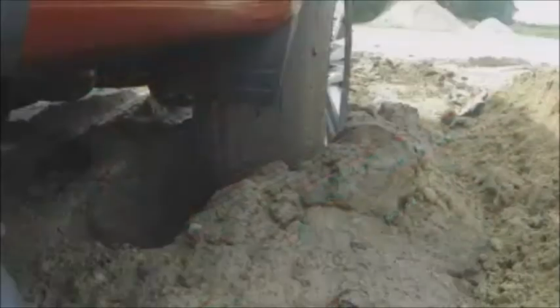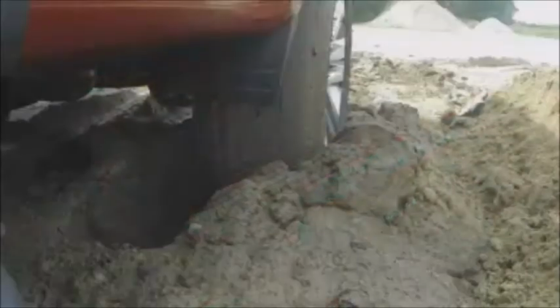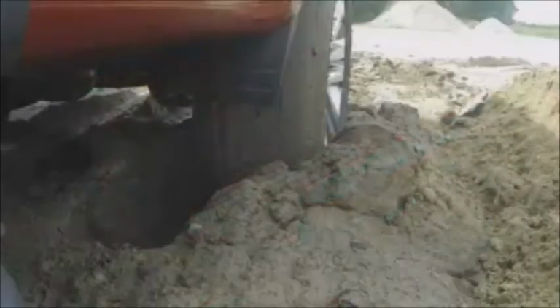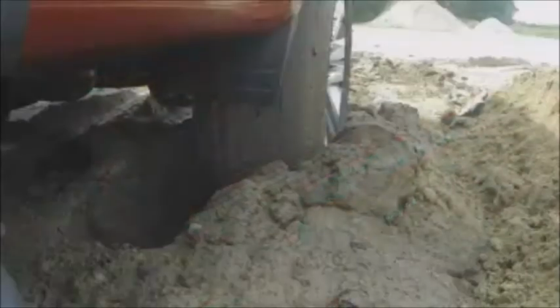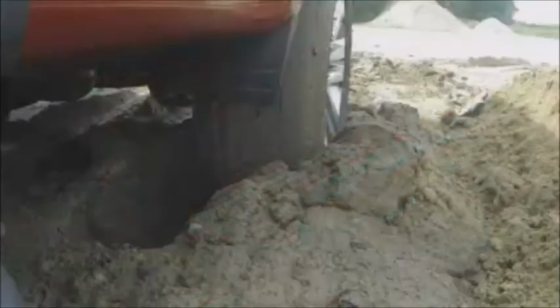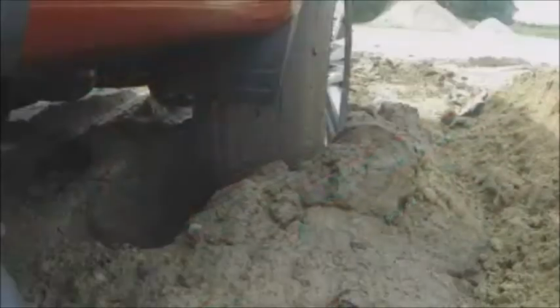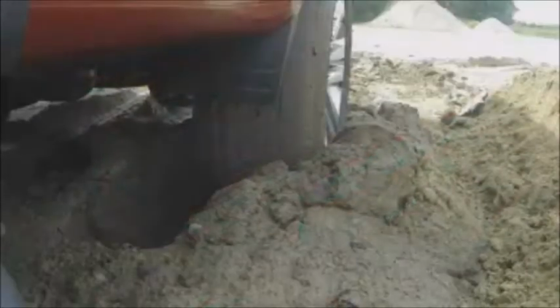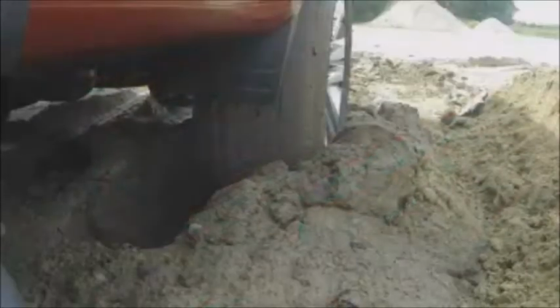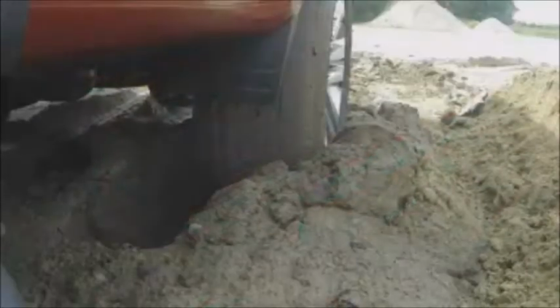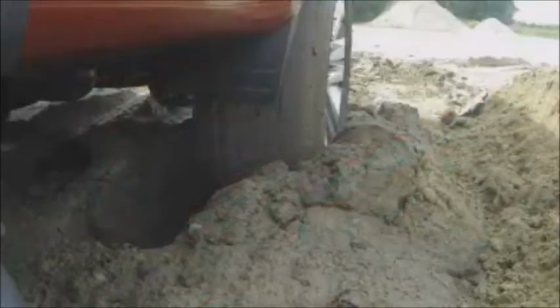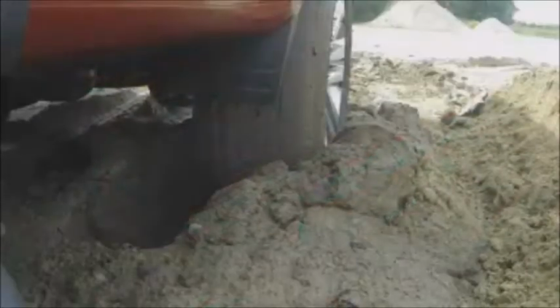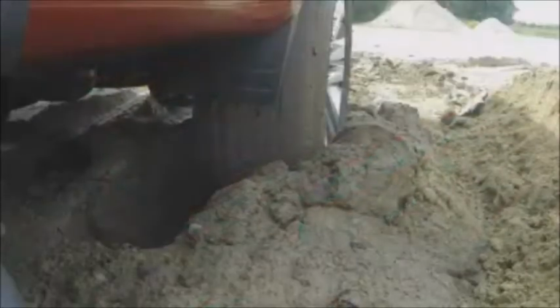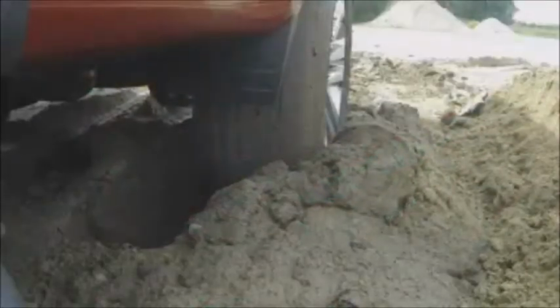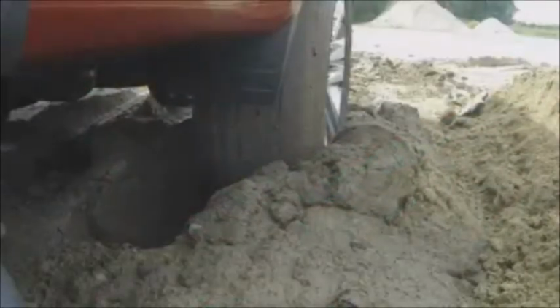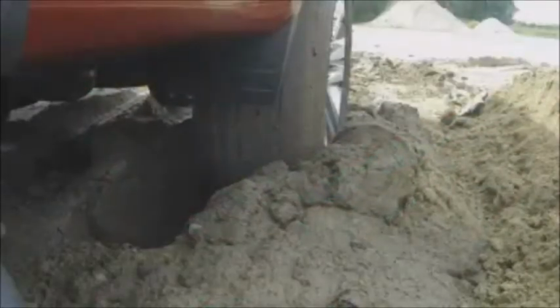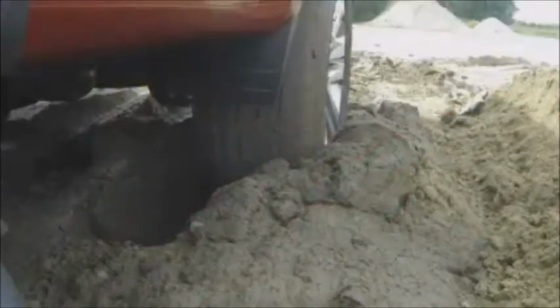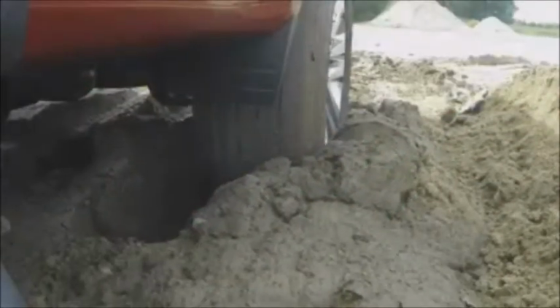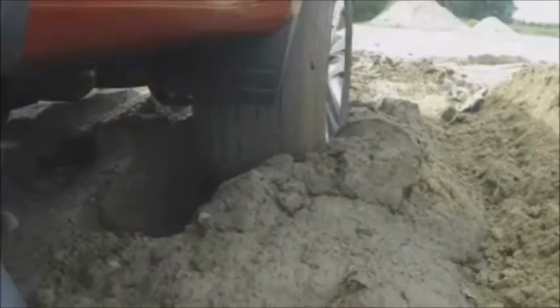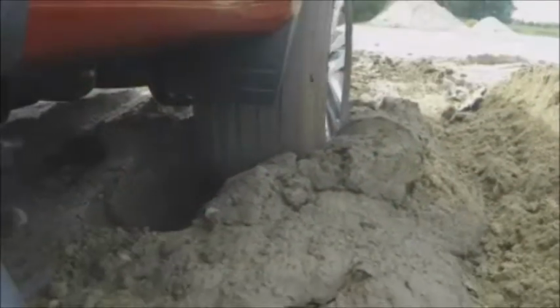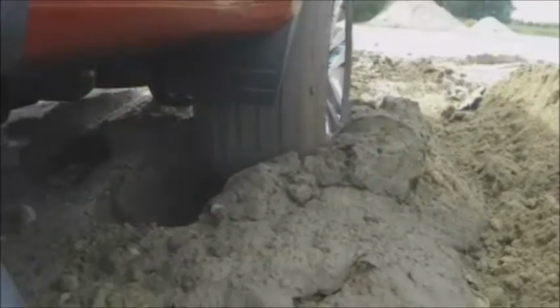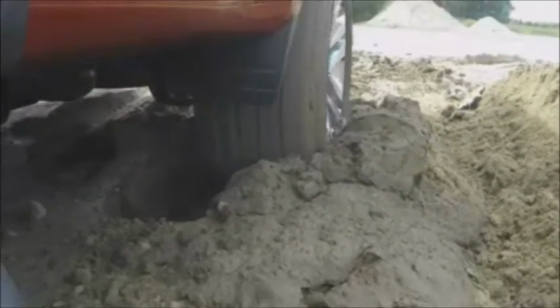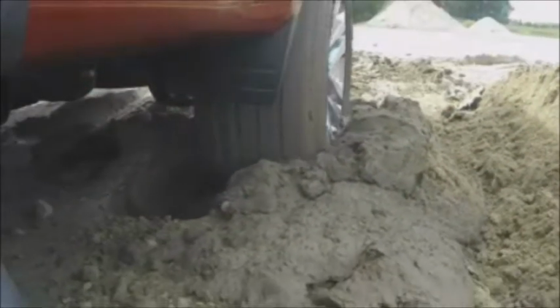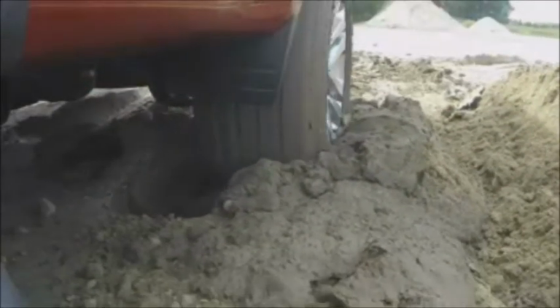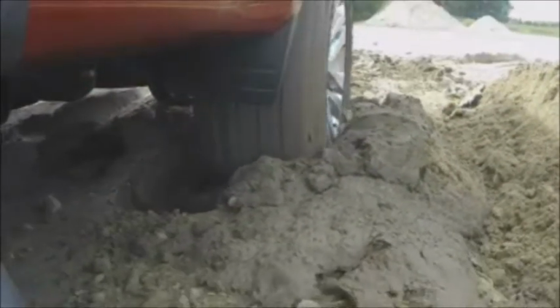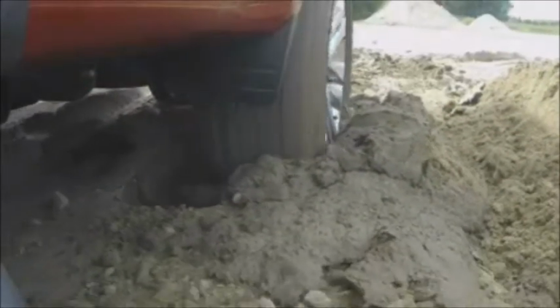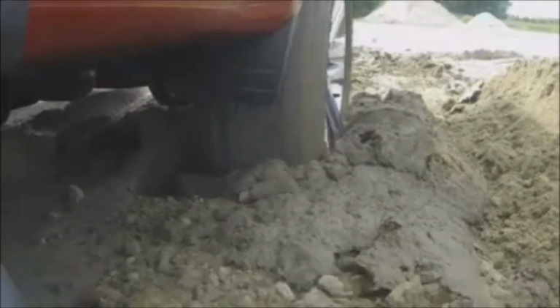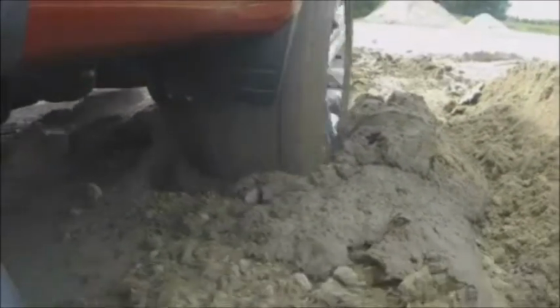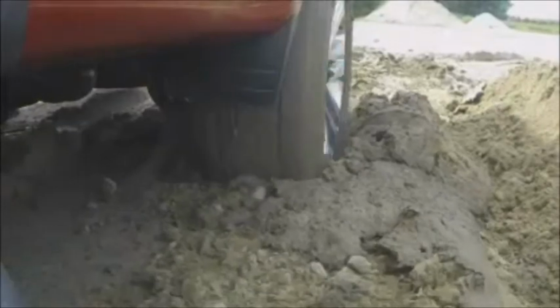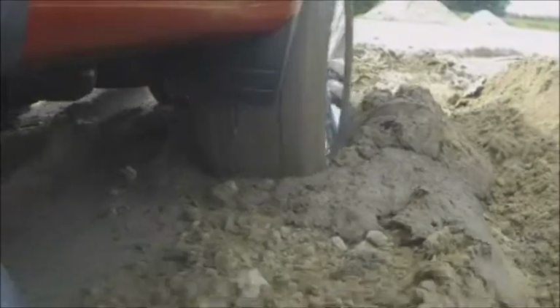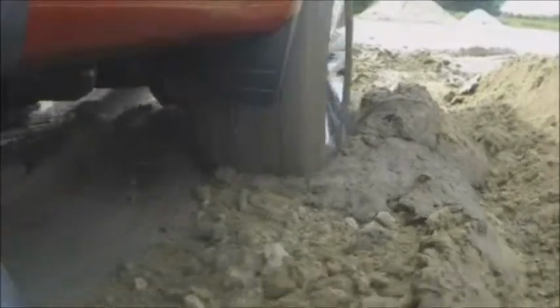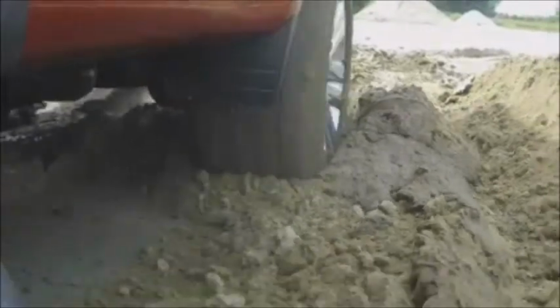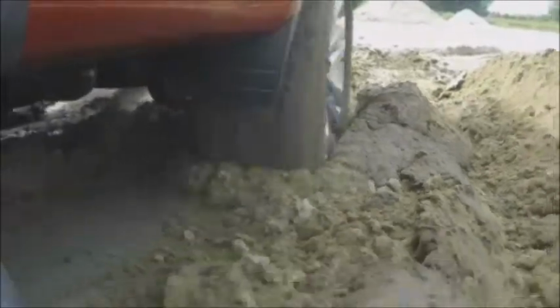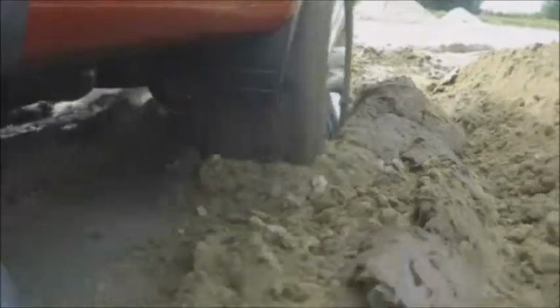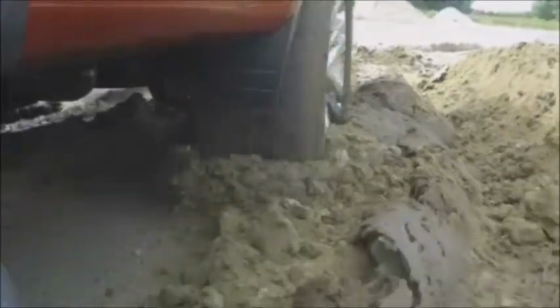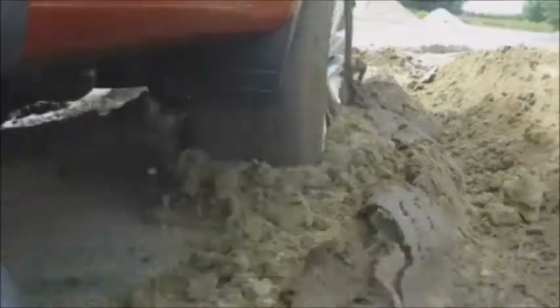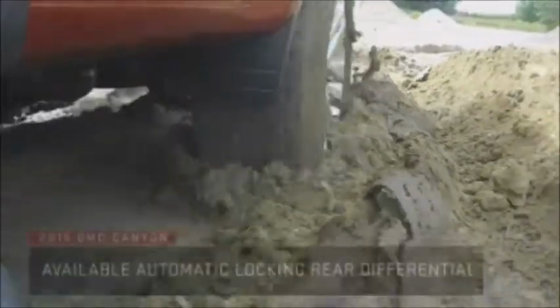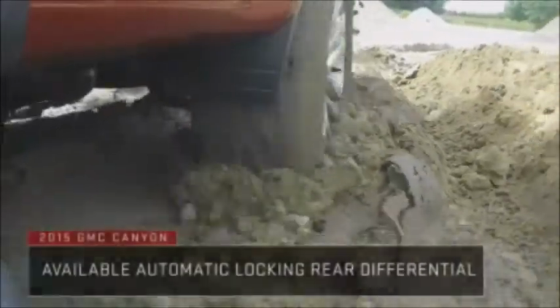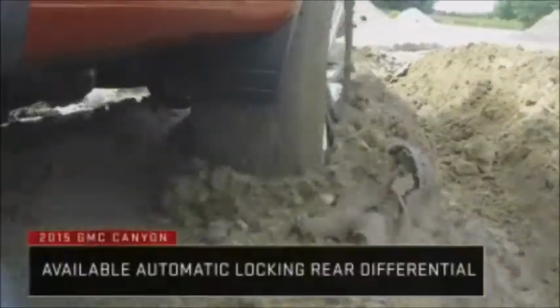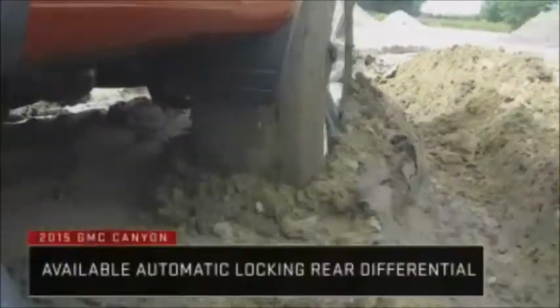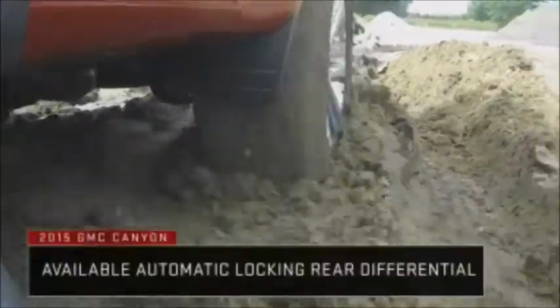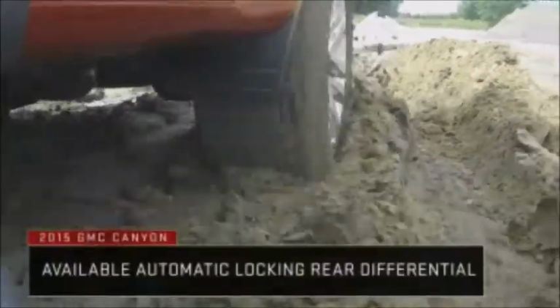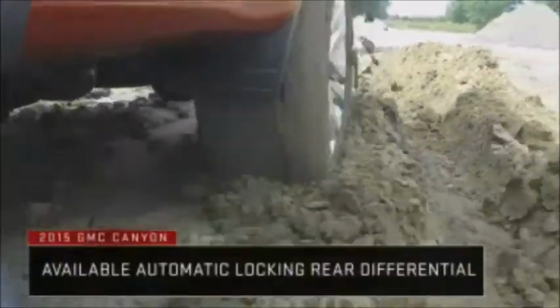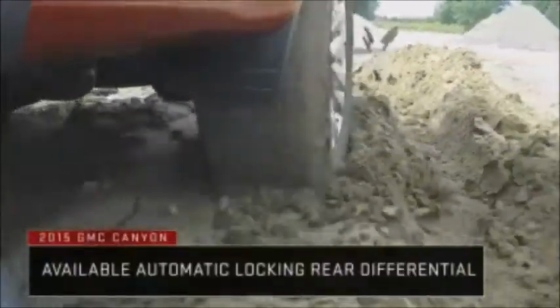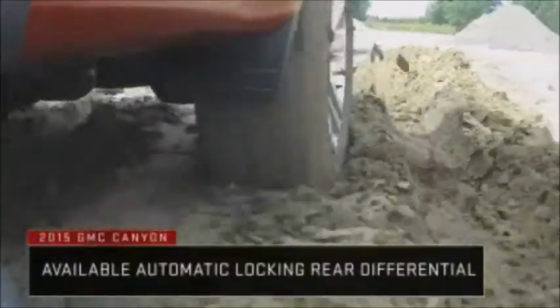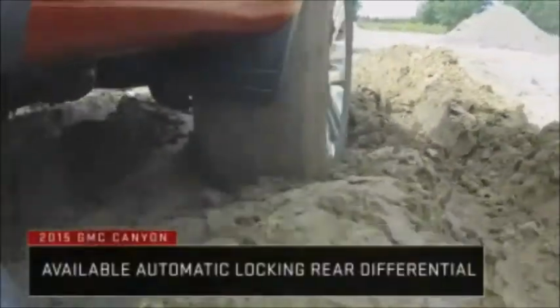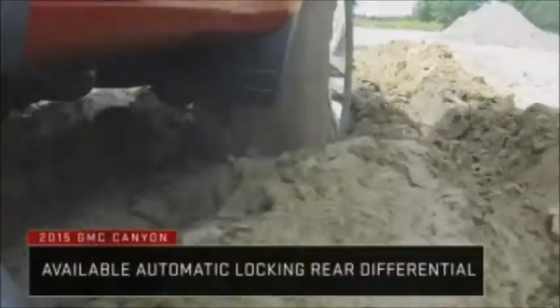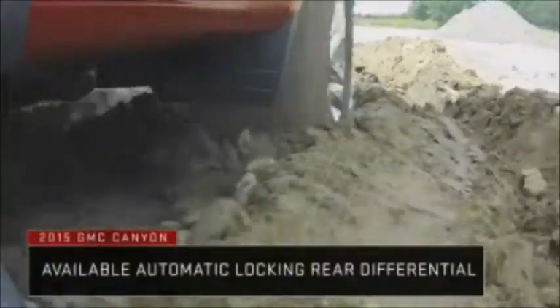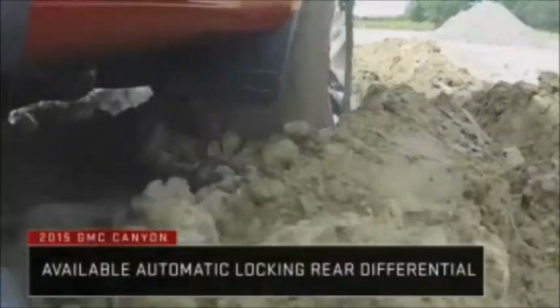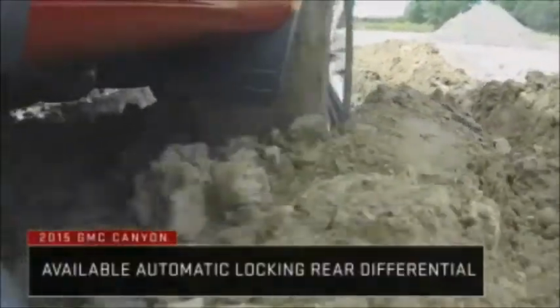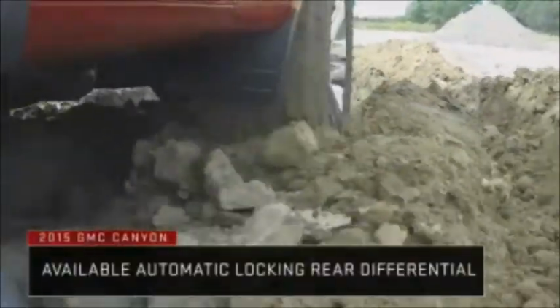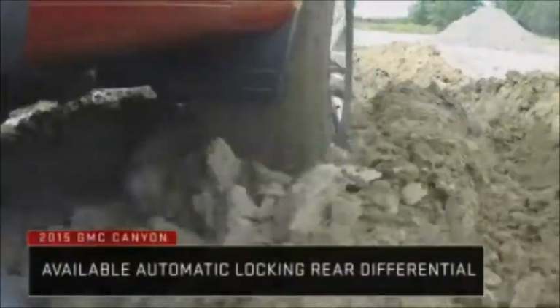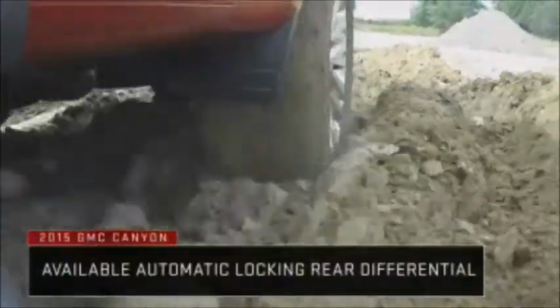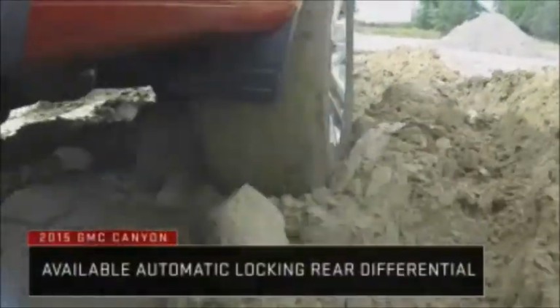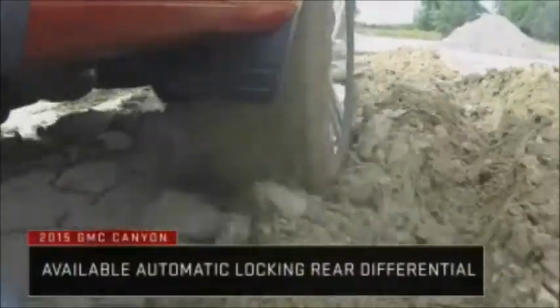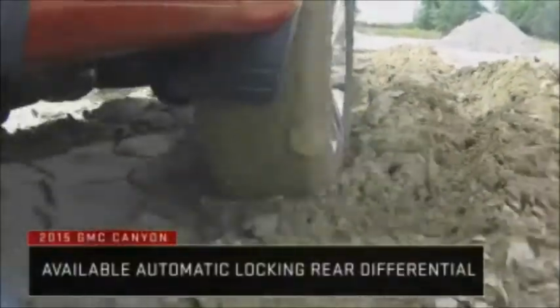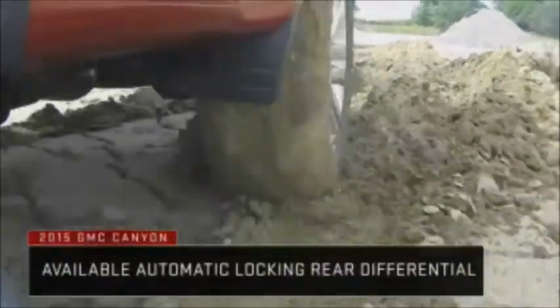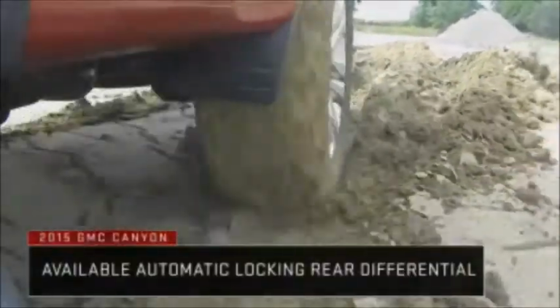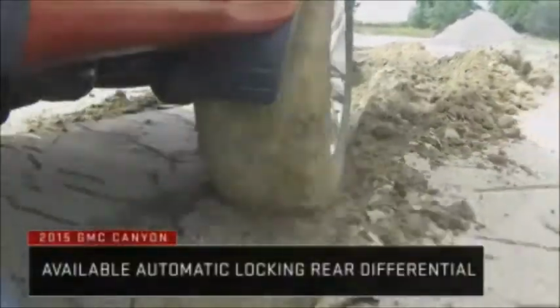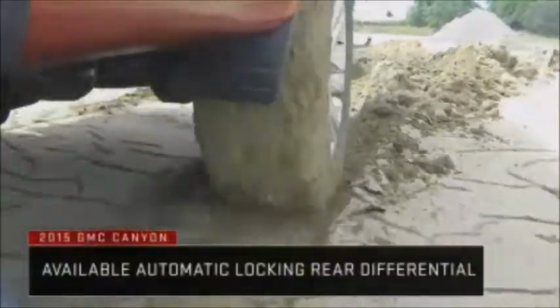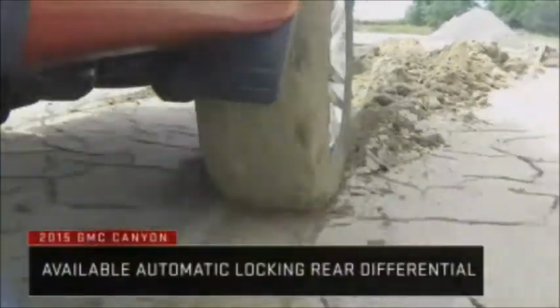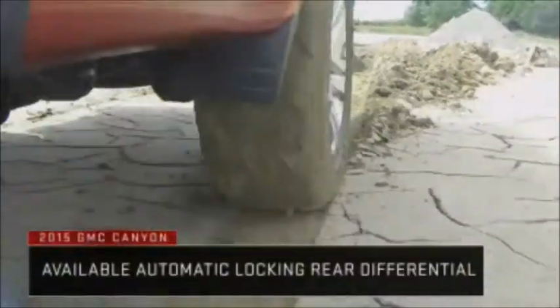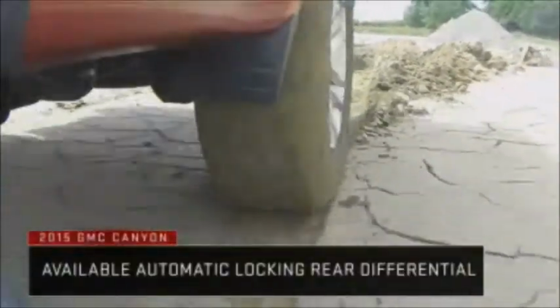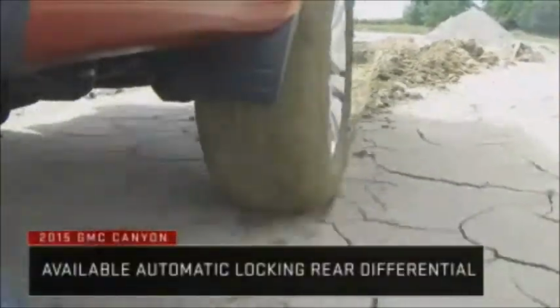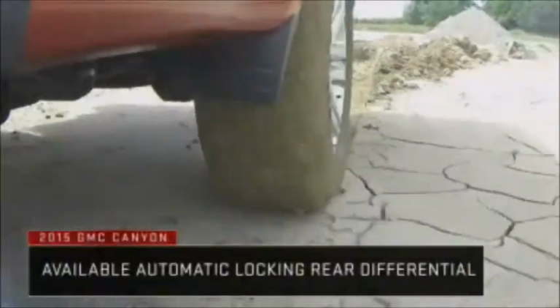Canyon's available automatic locking rear differential provides more confidence when driving on gravel, mud, wet, or icy roads.